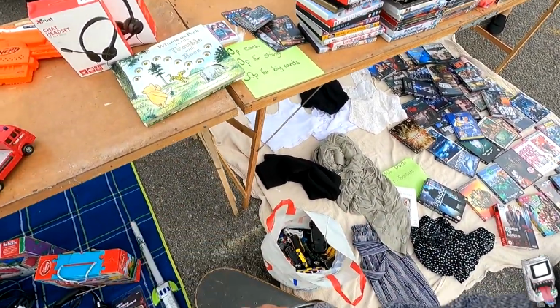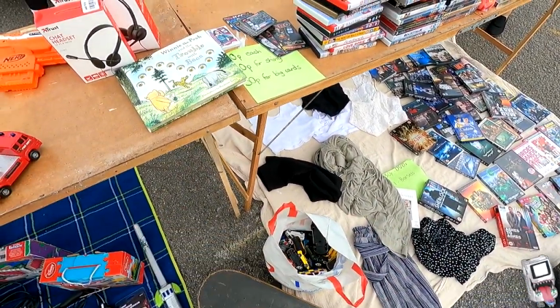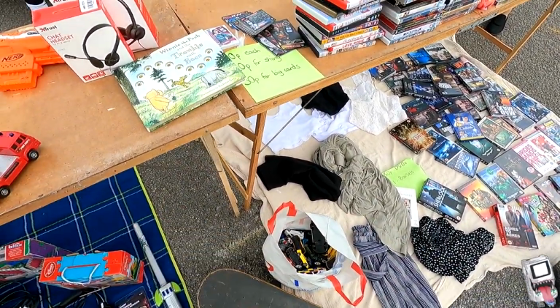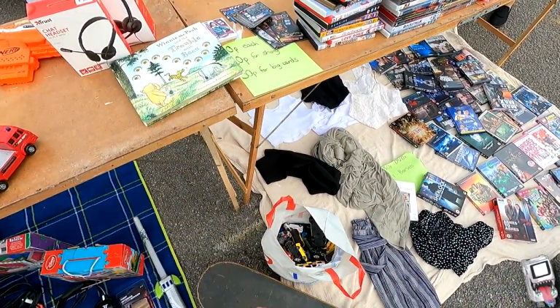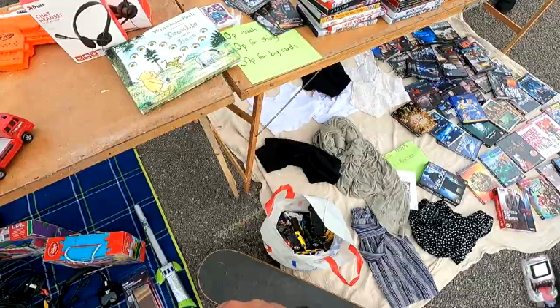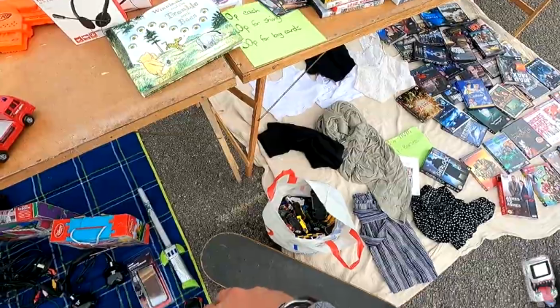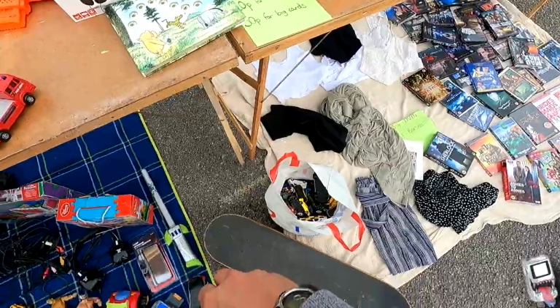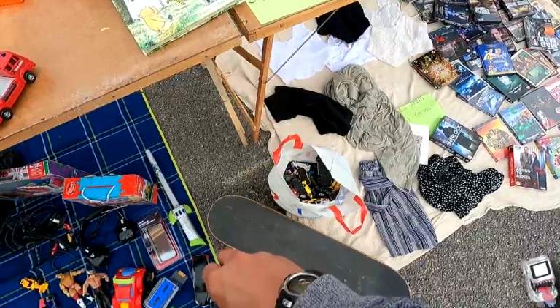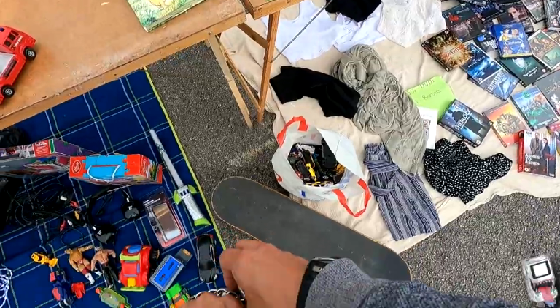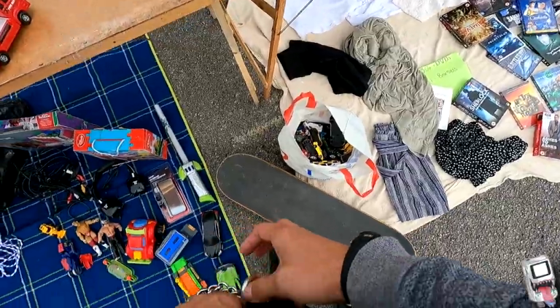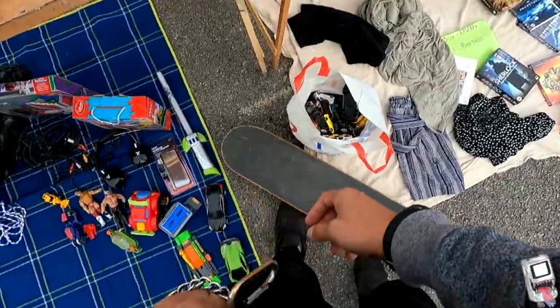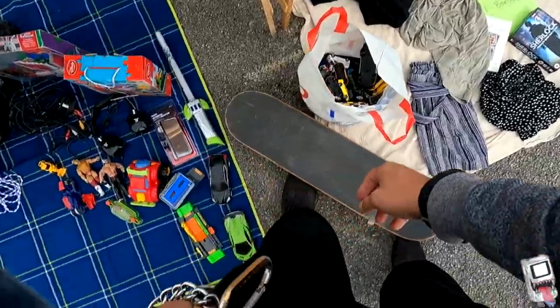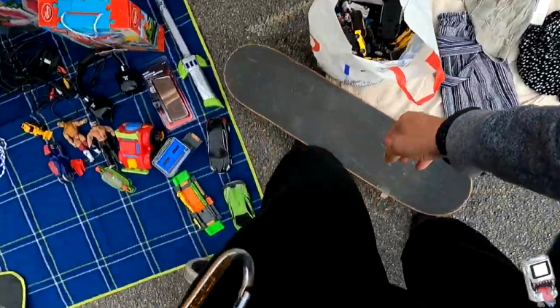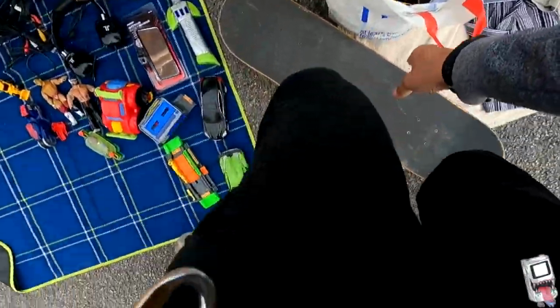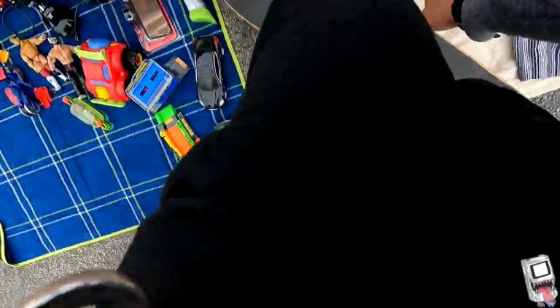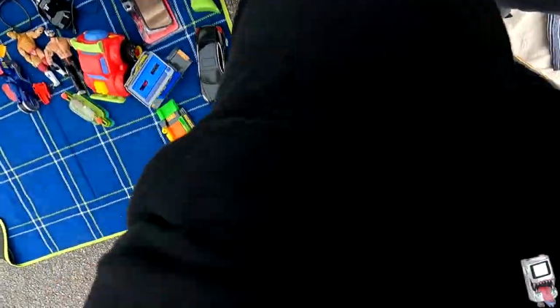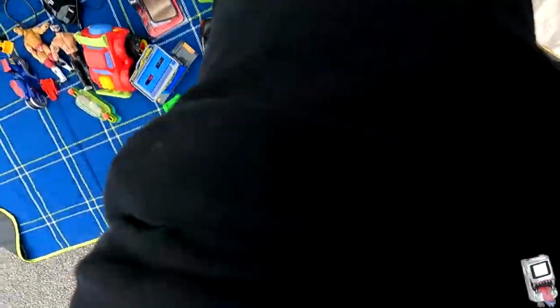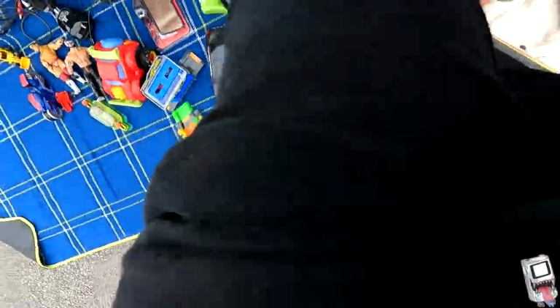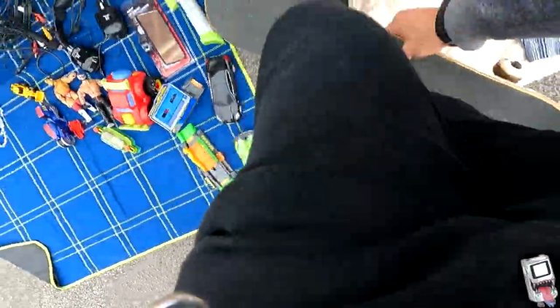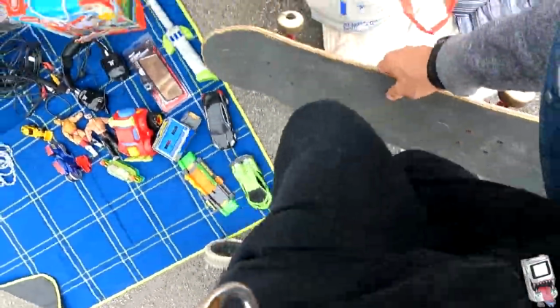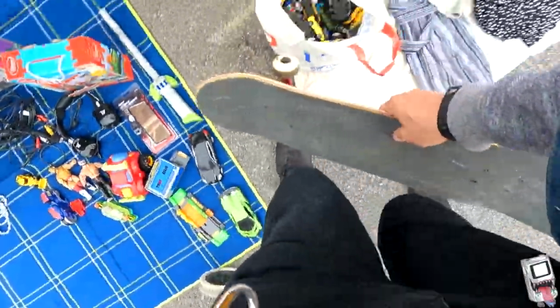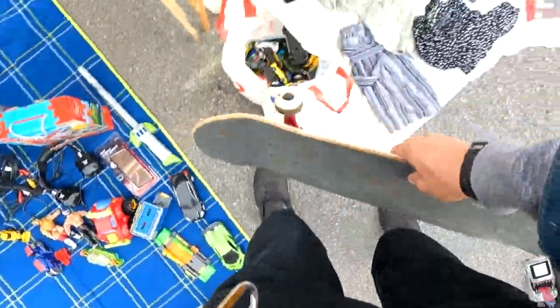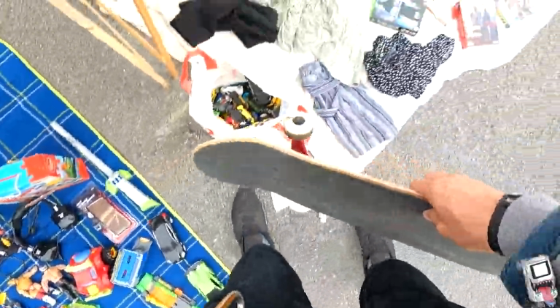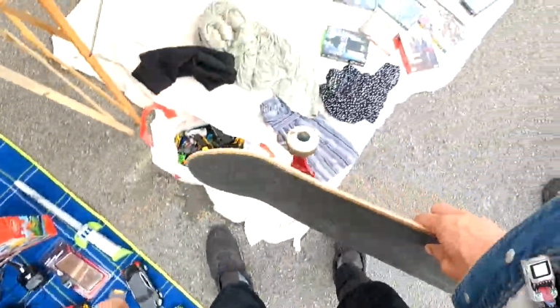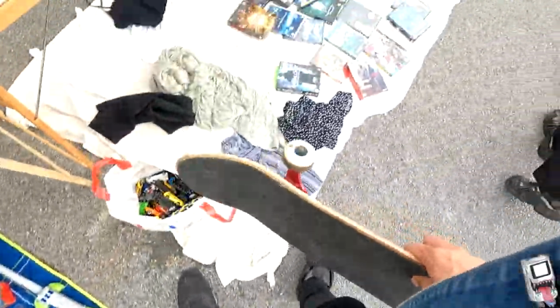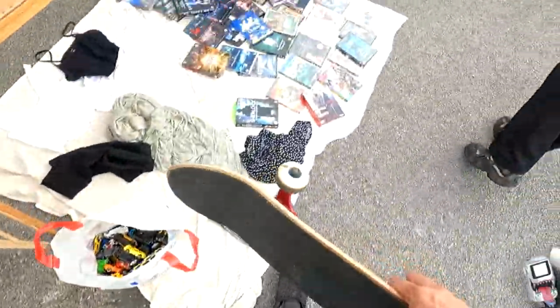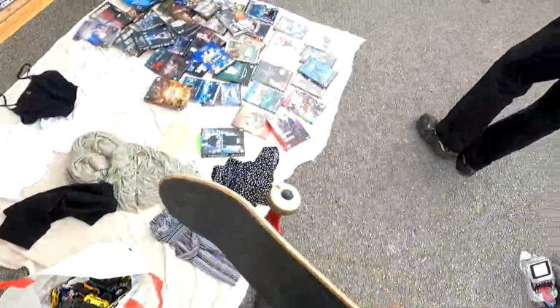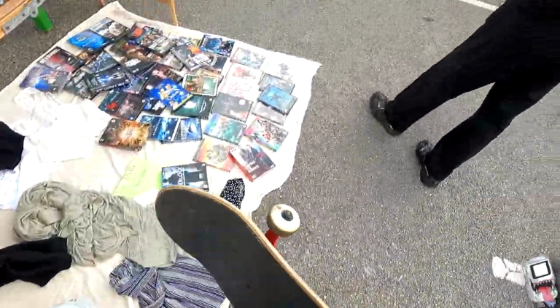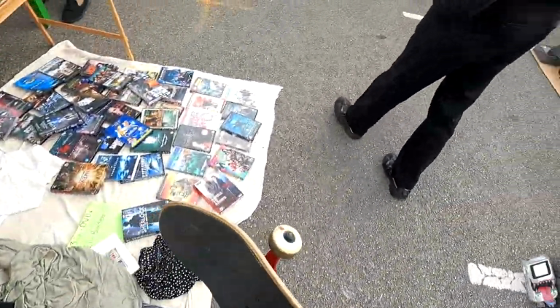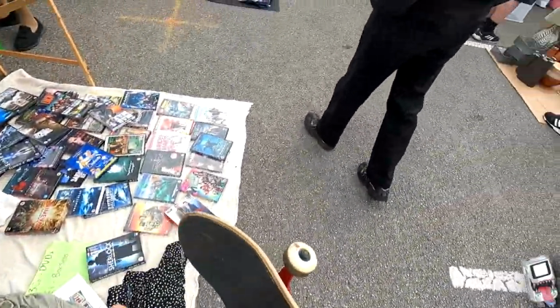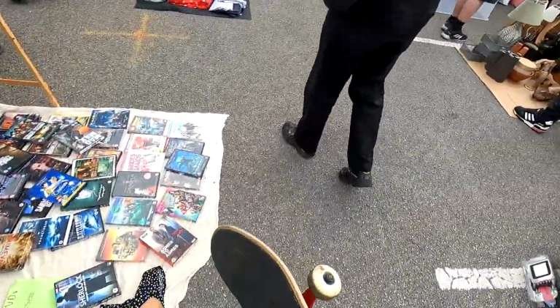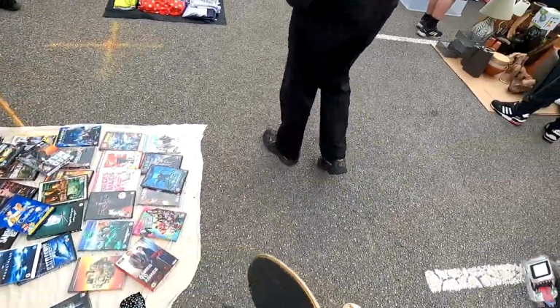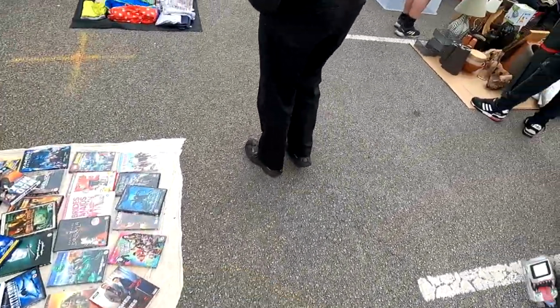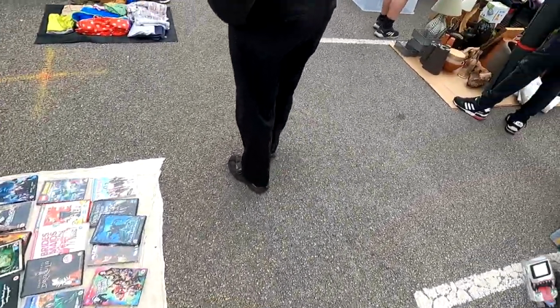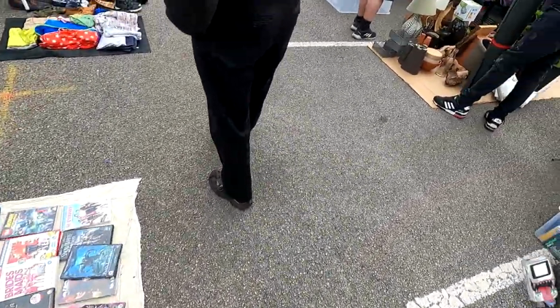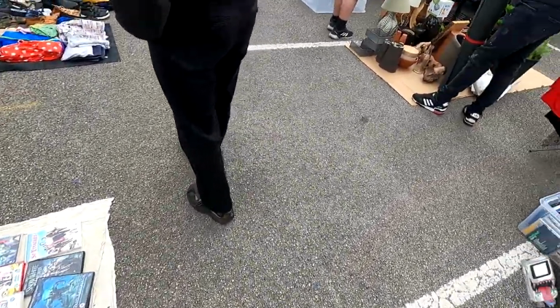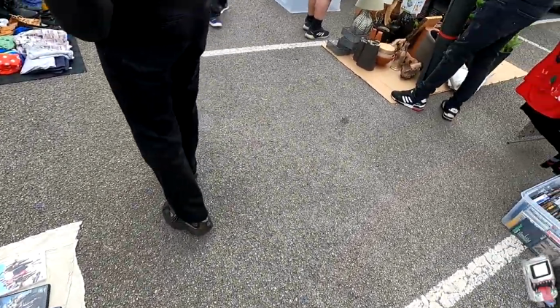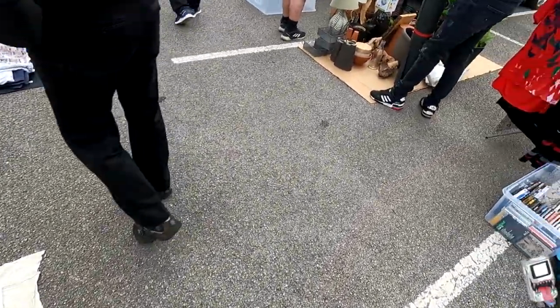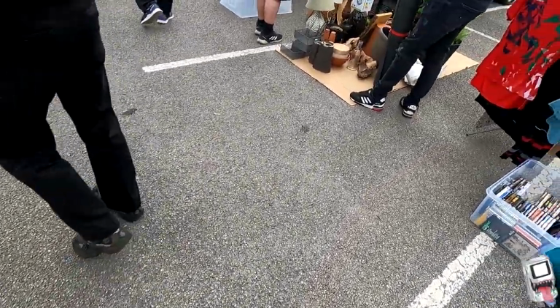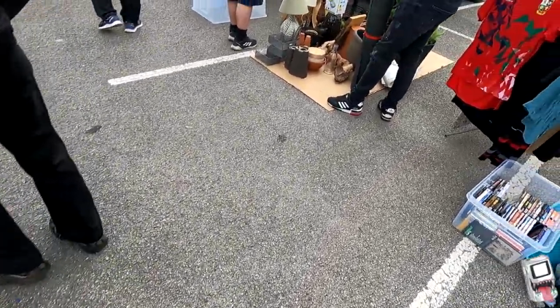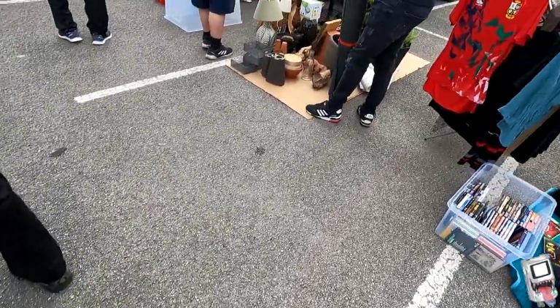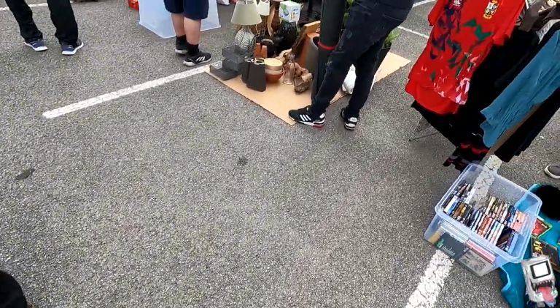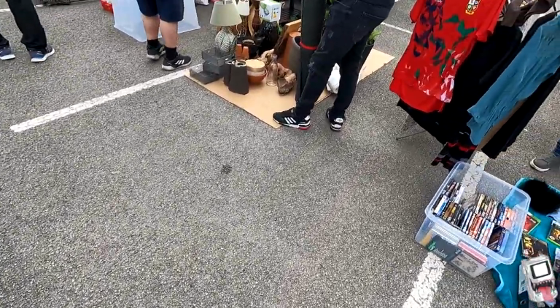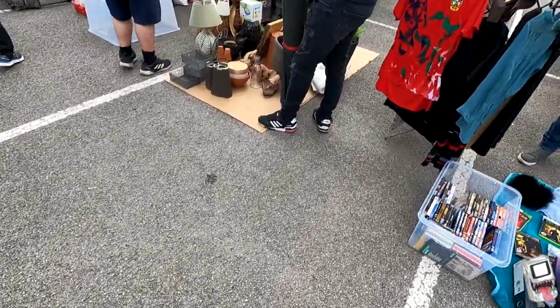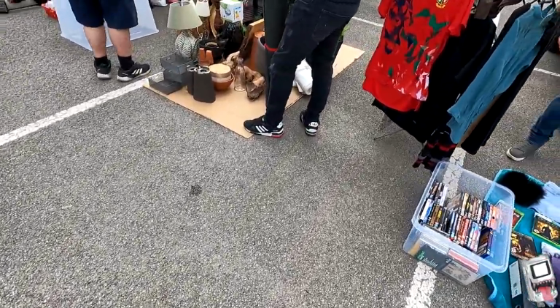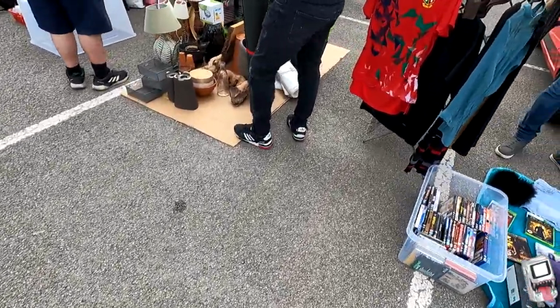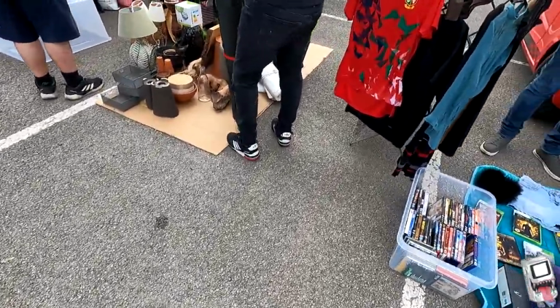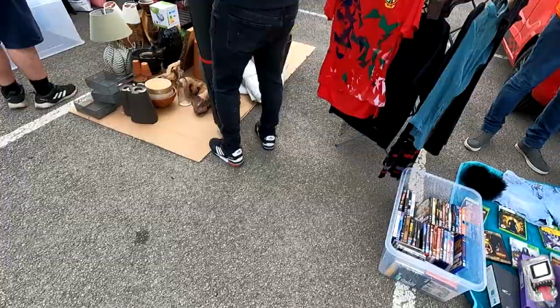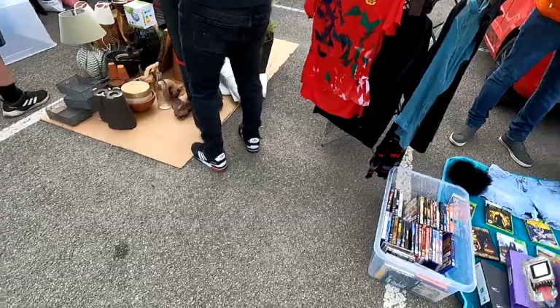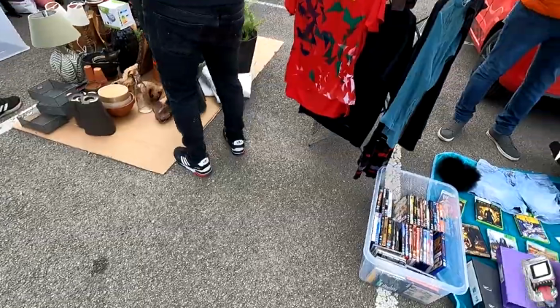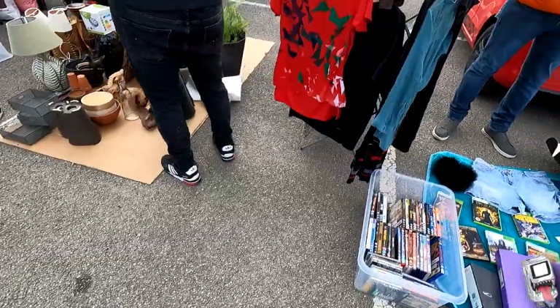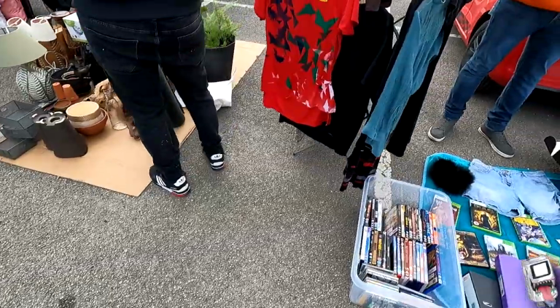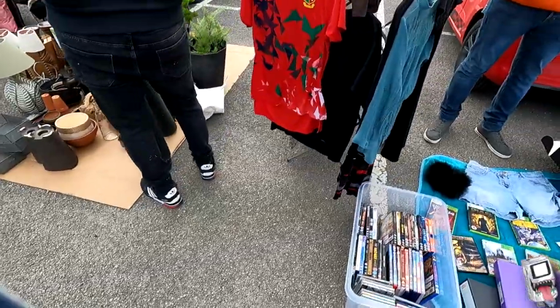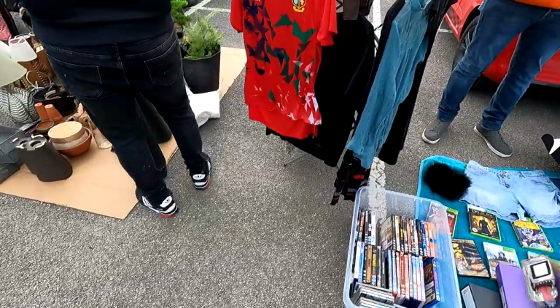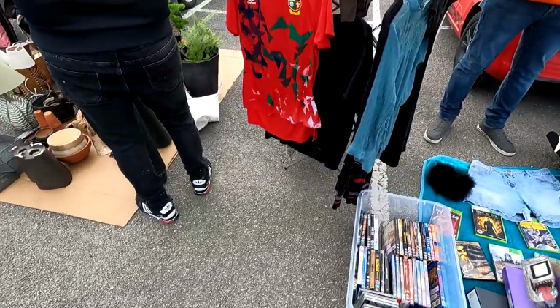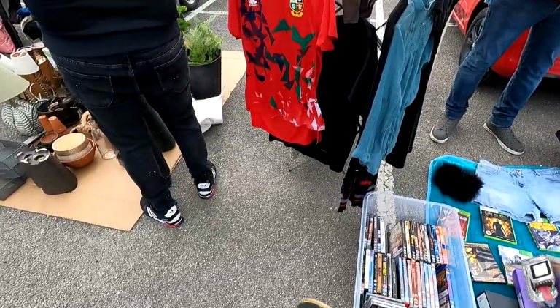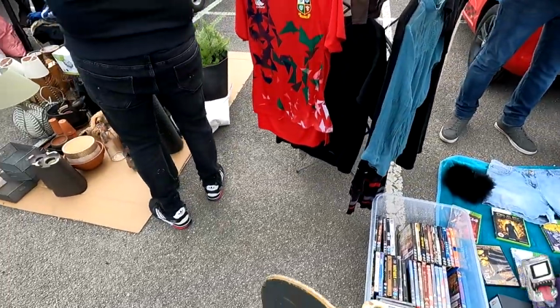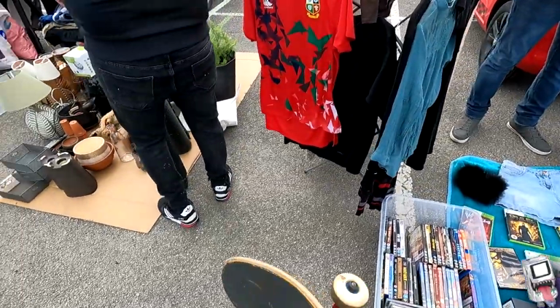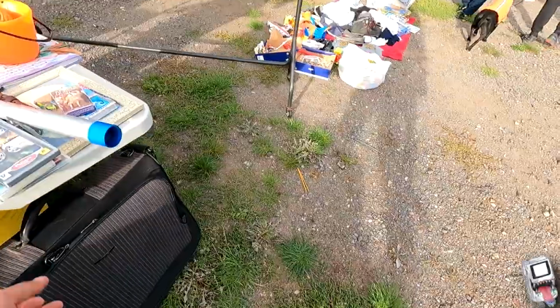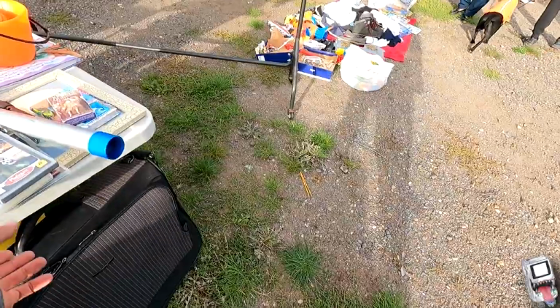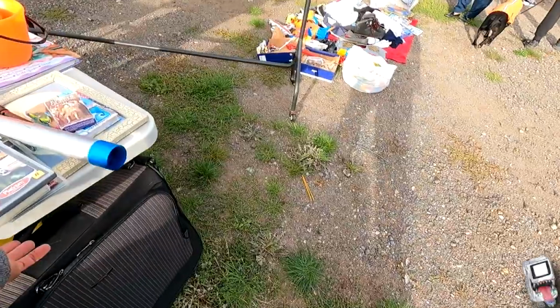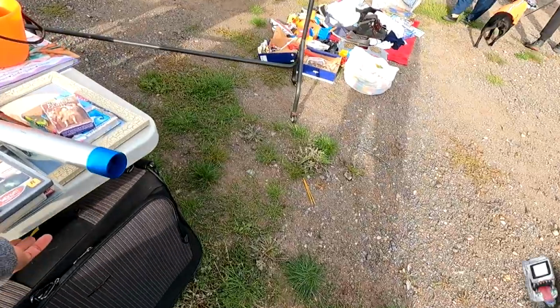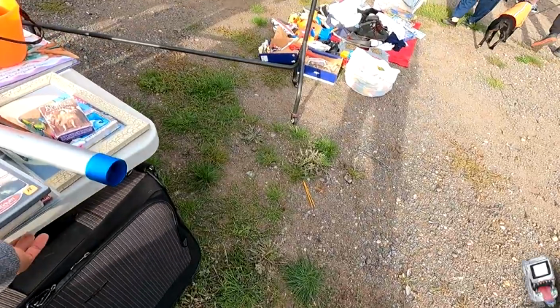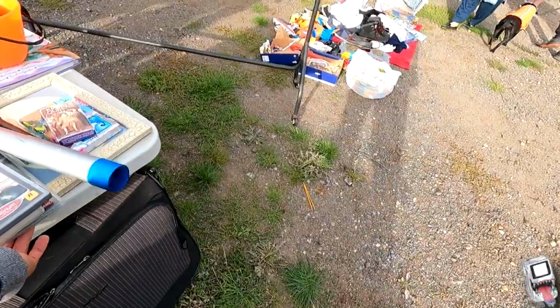Five pounds for an awesome skateboard — literally brand new, hardly been used. It's a really good make for five quid, which is awesome.